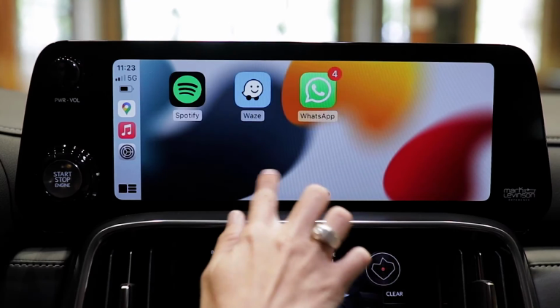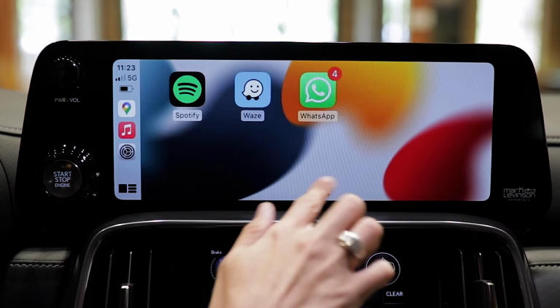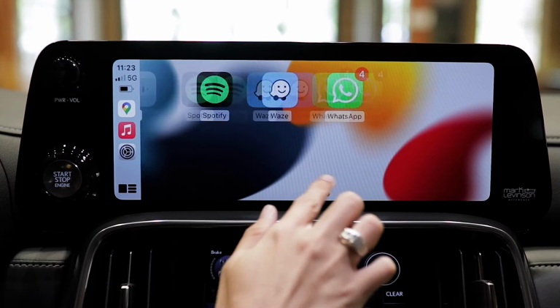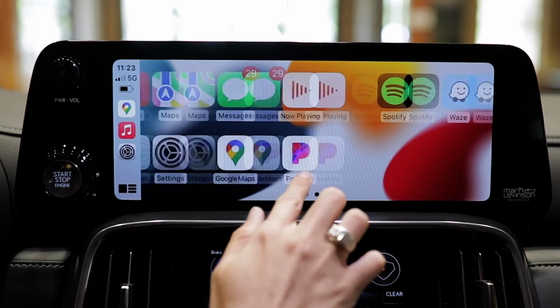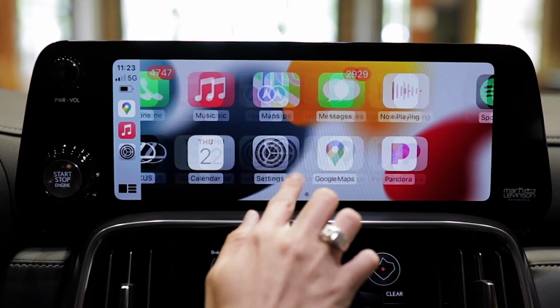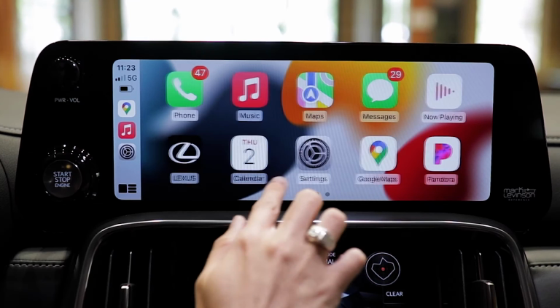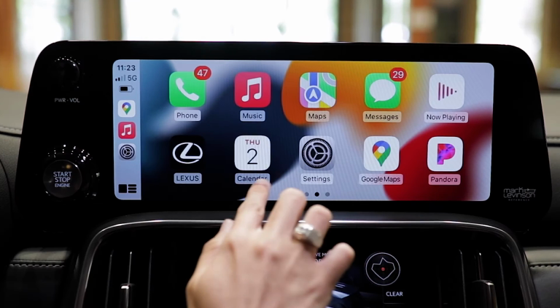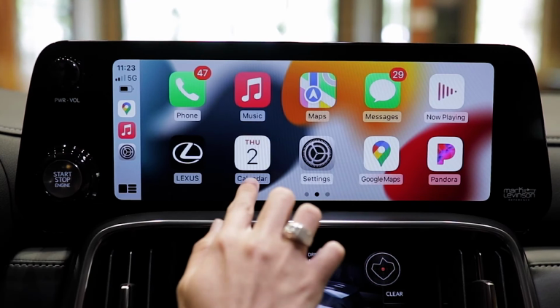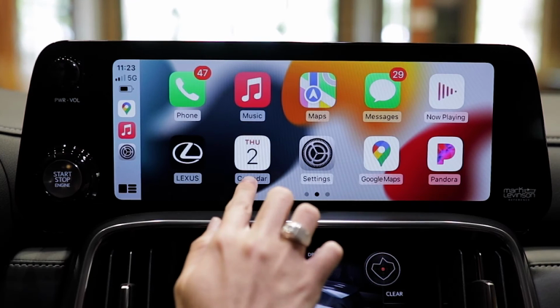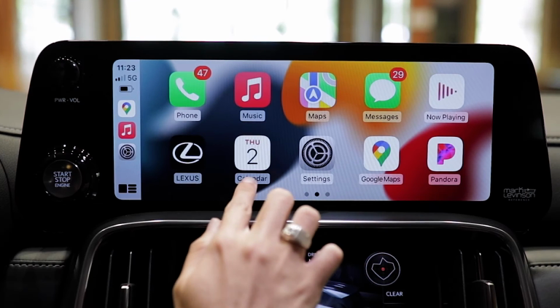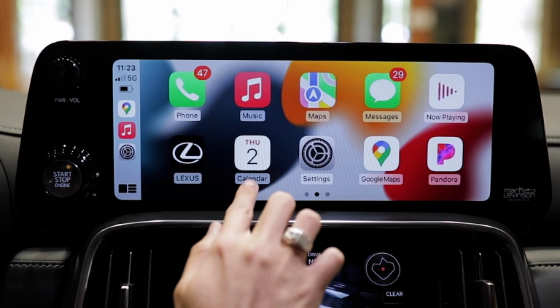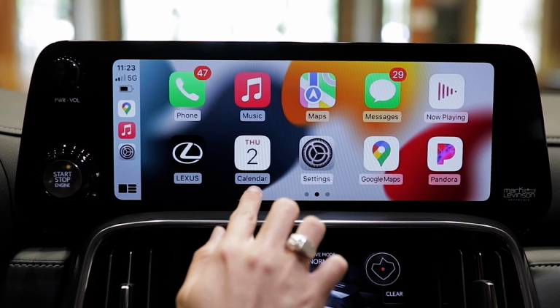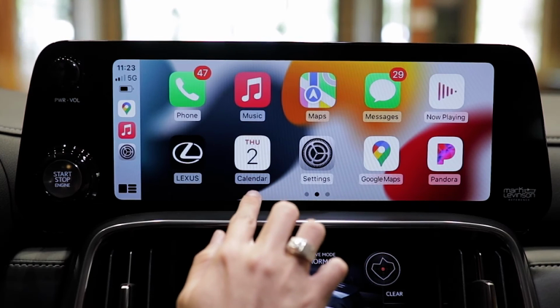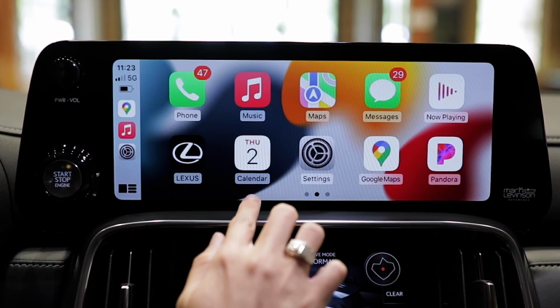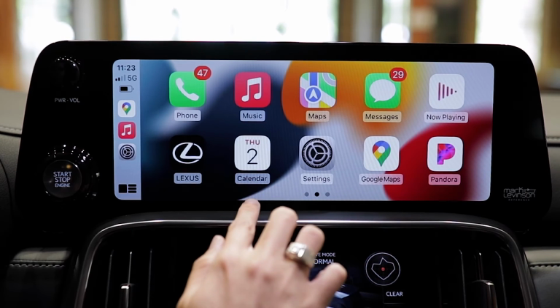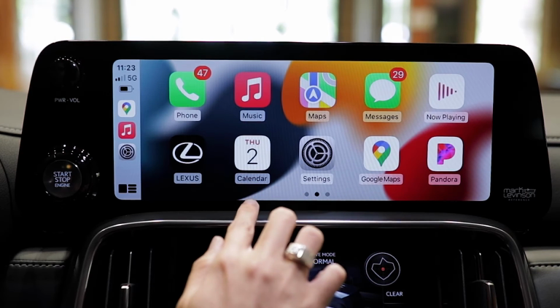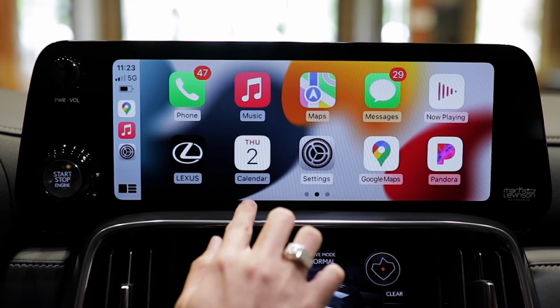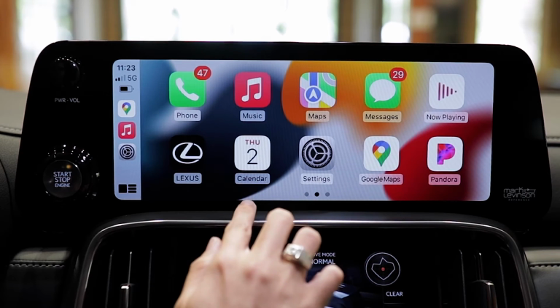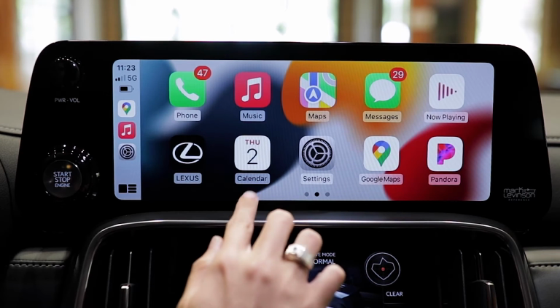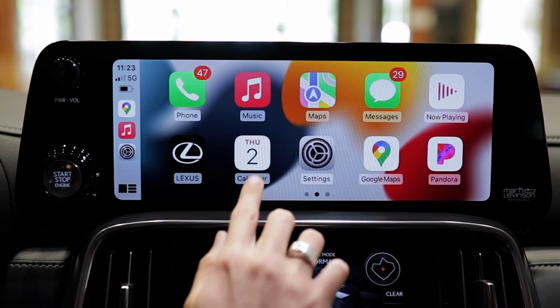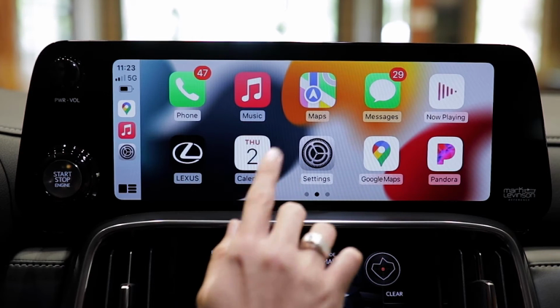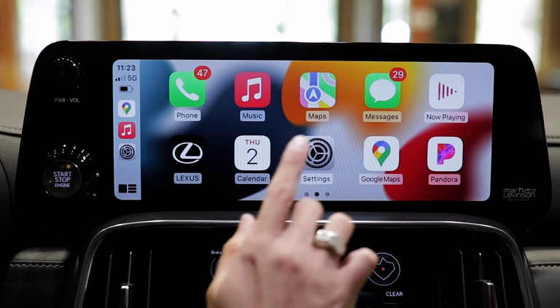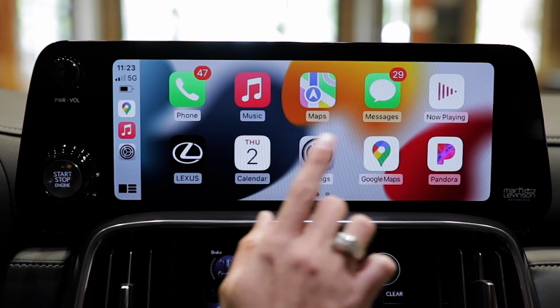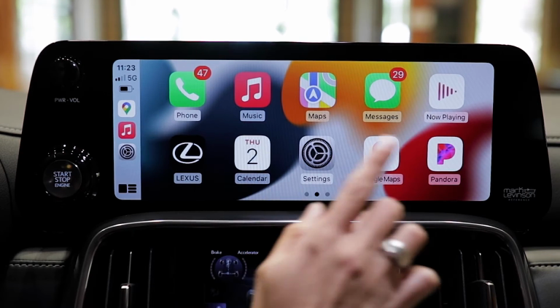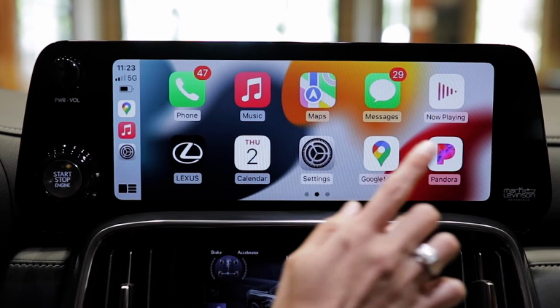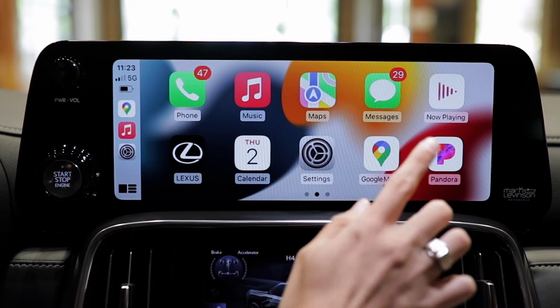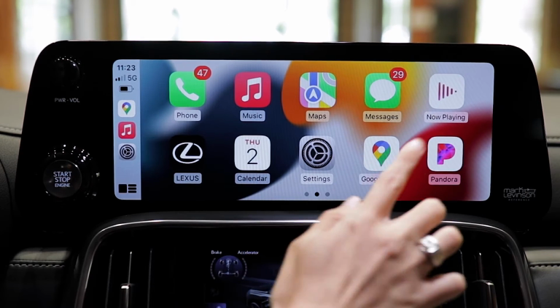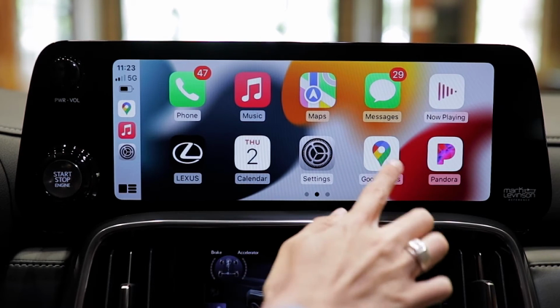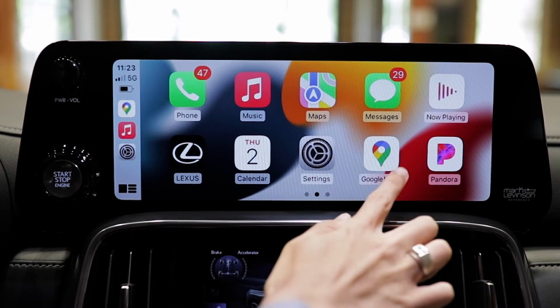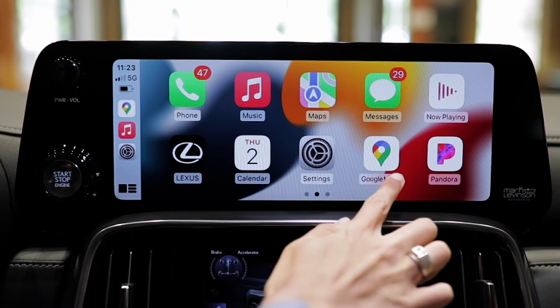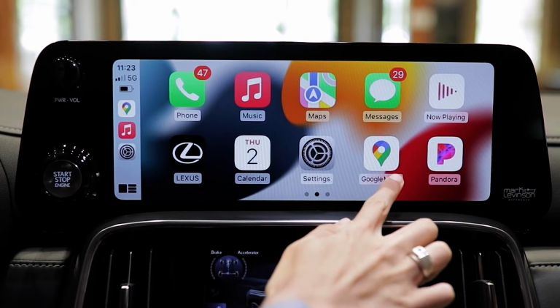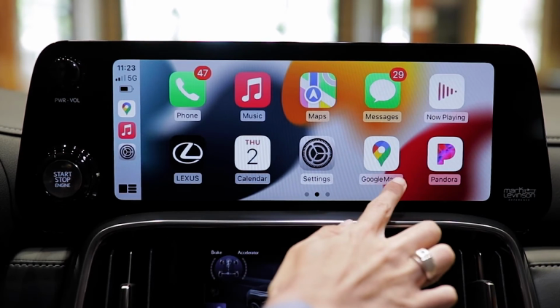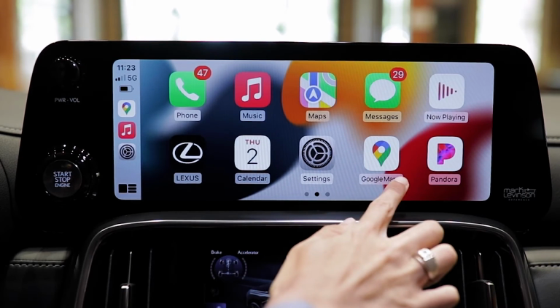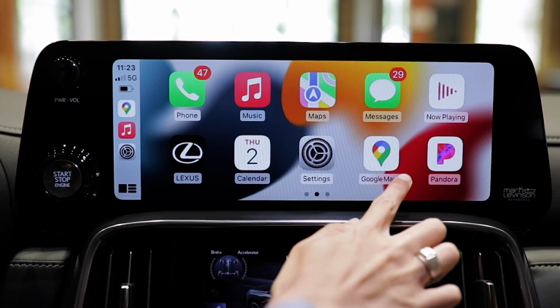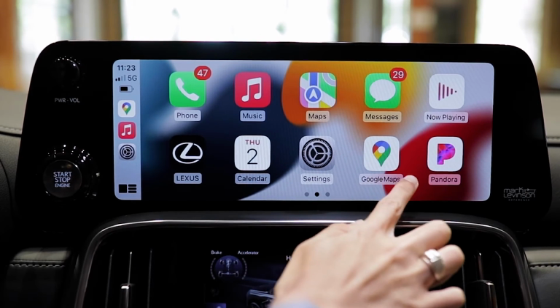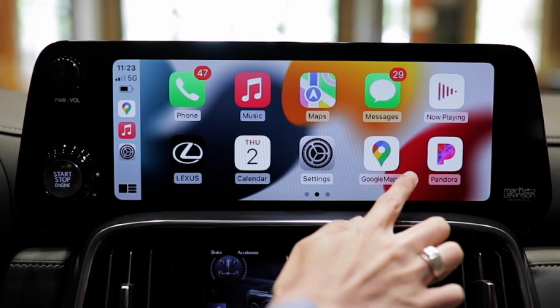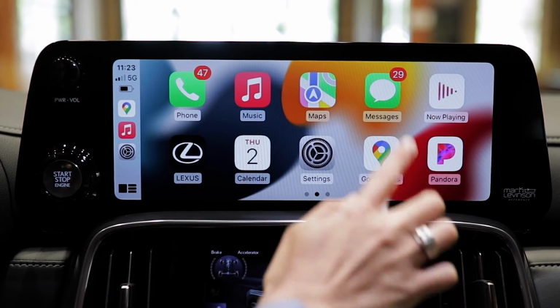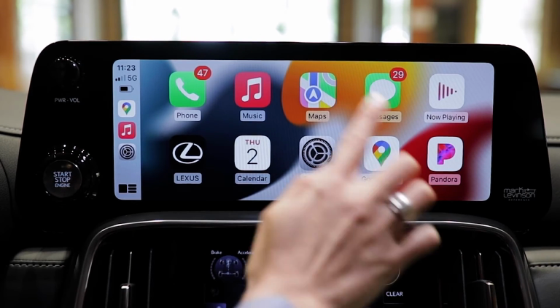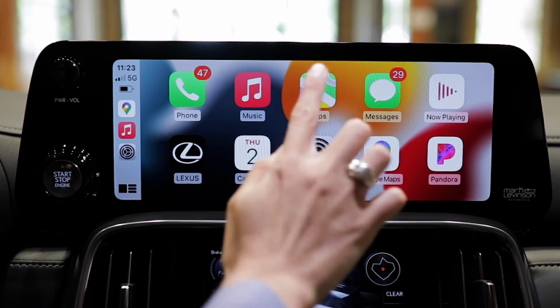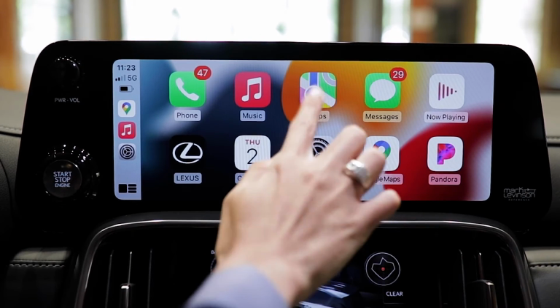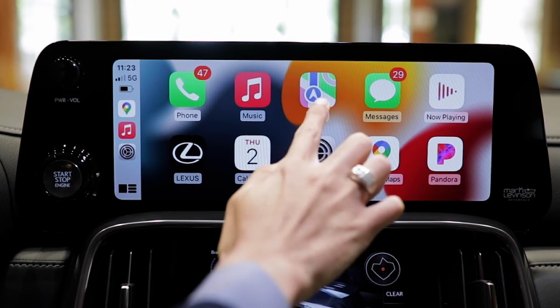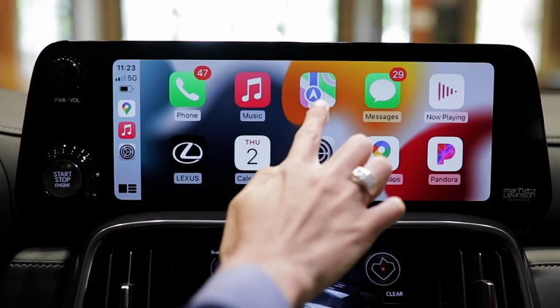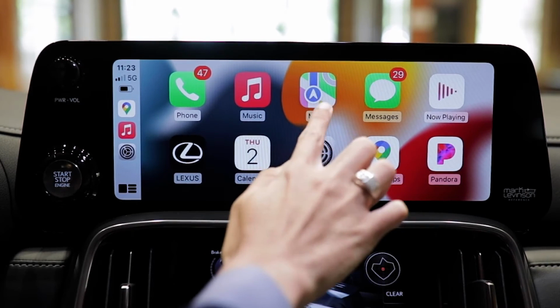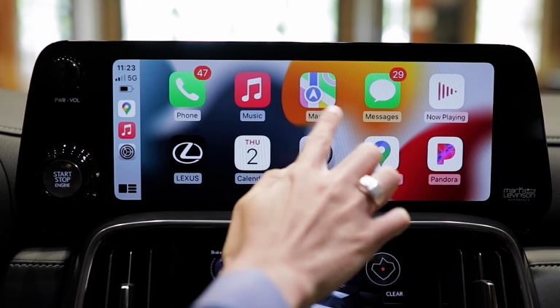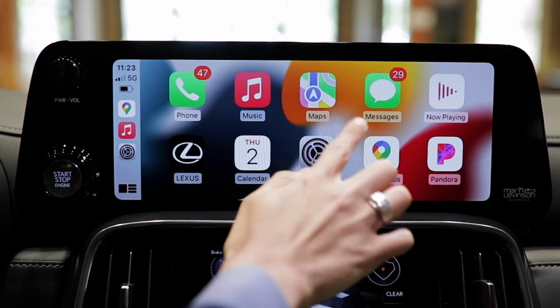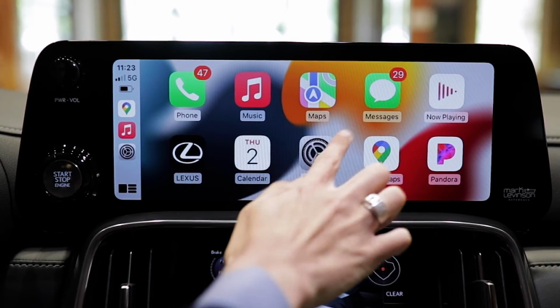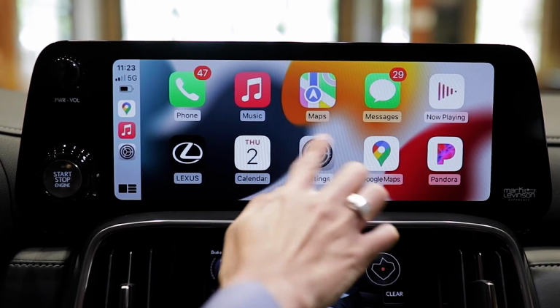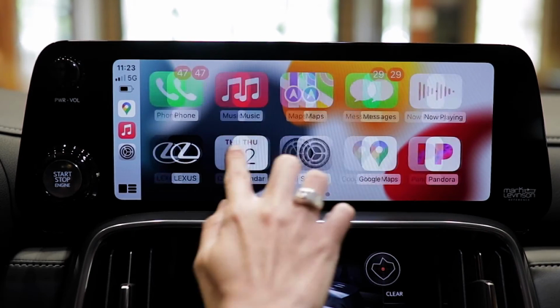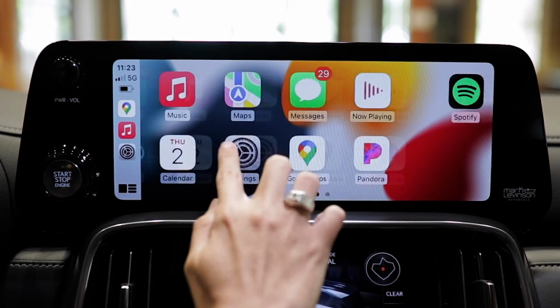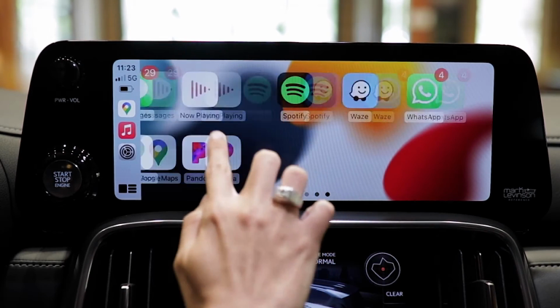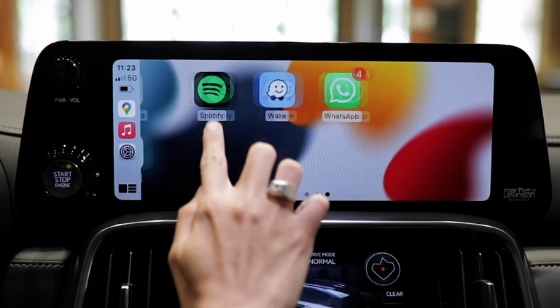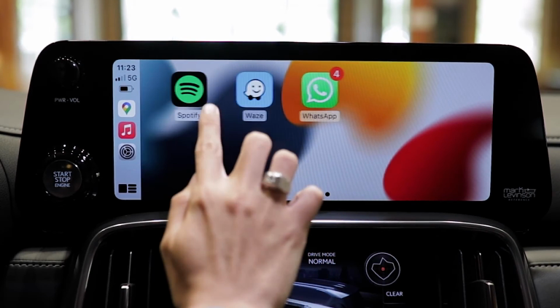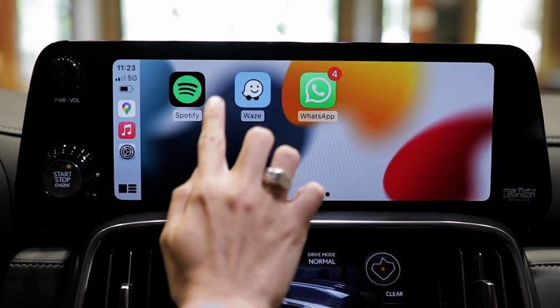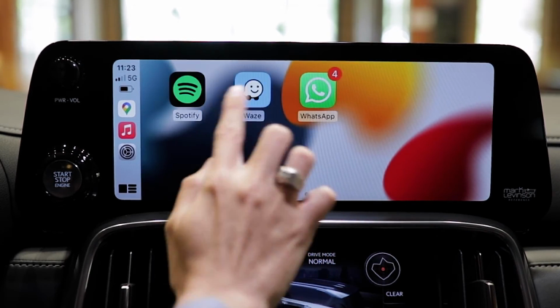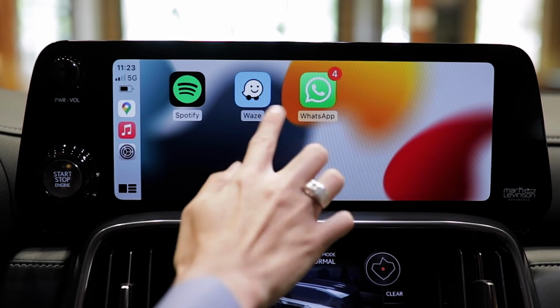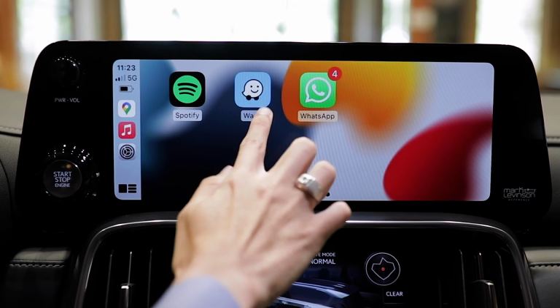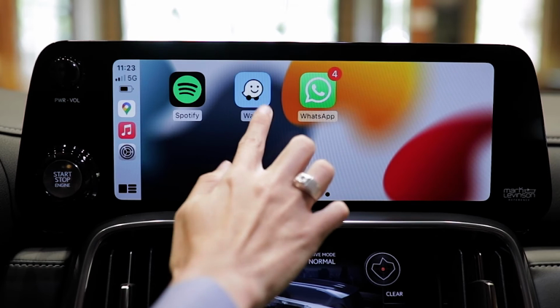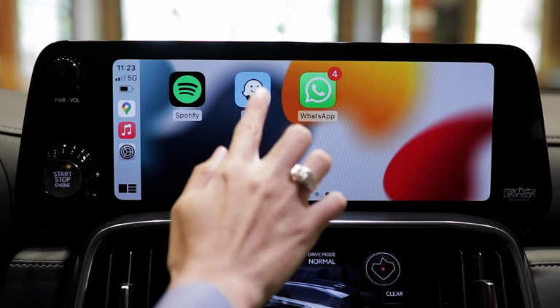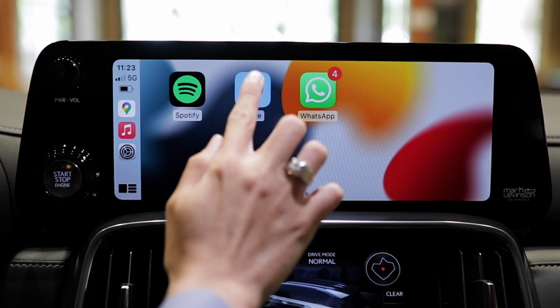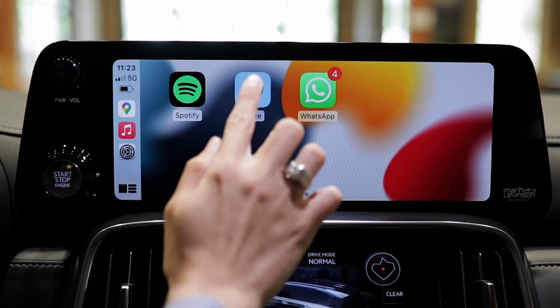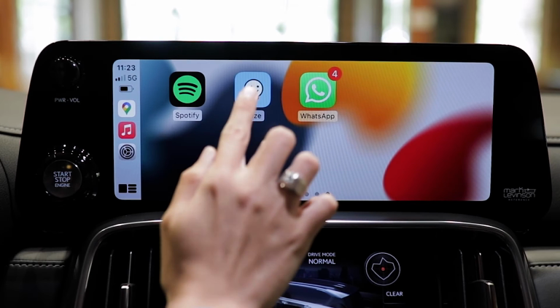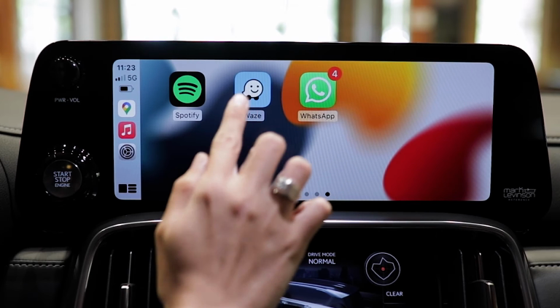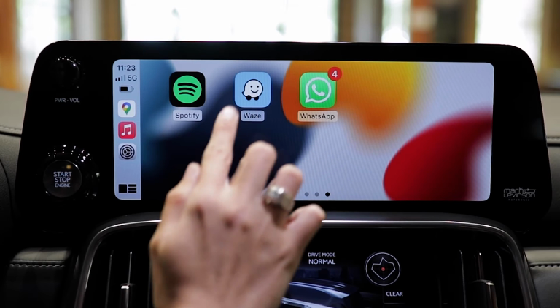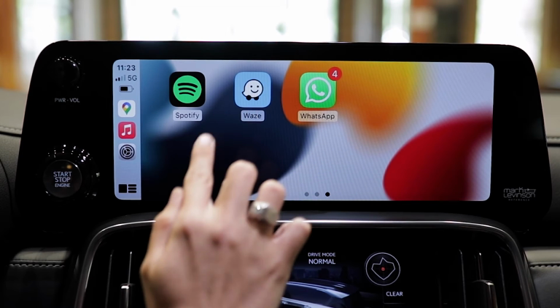In addition, the CarPlay system will give you access to all your compatible apps, including Apple Maps, Google Maps, and Waze.